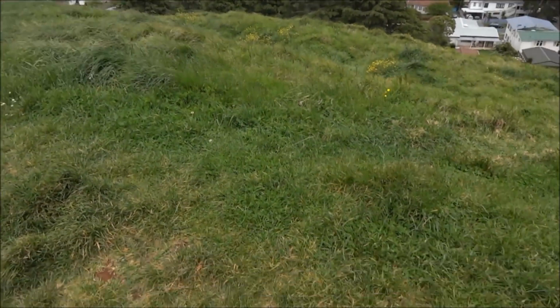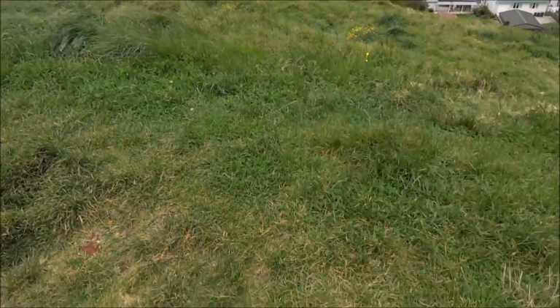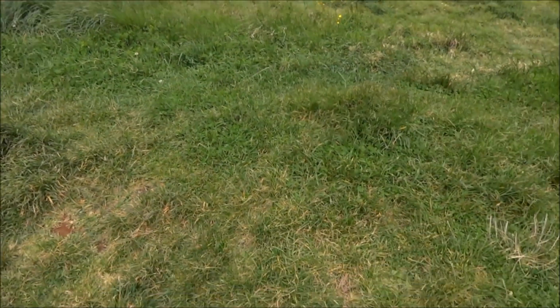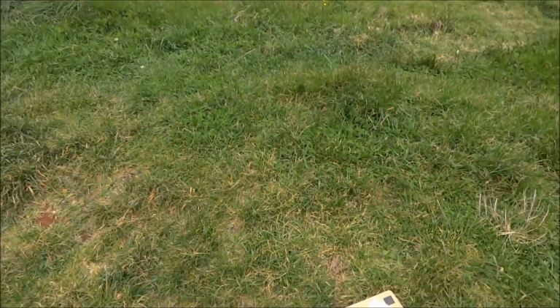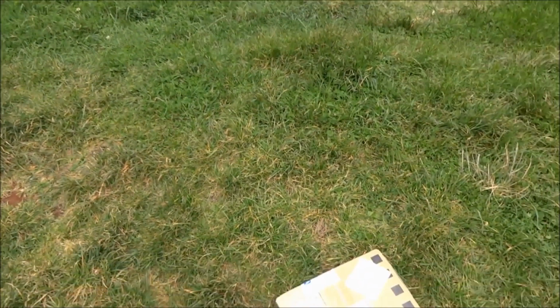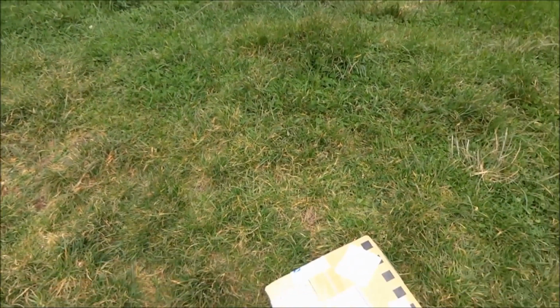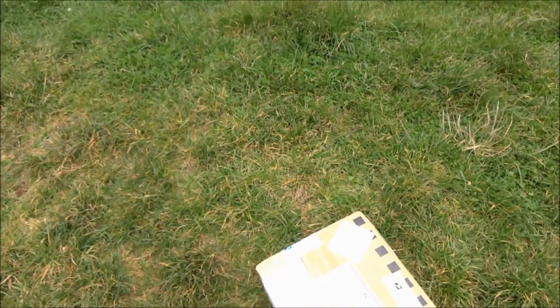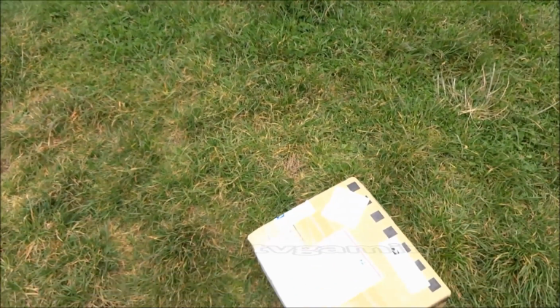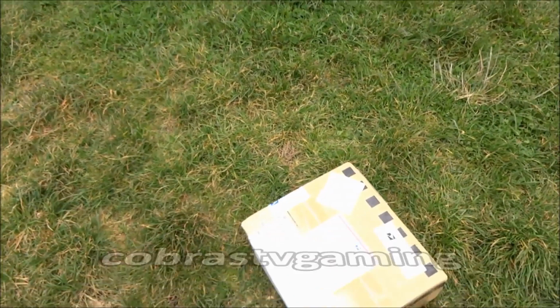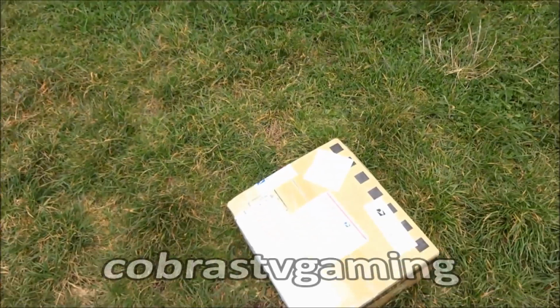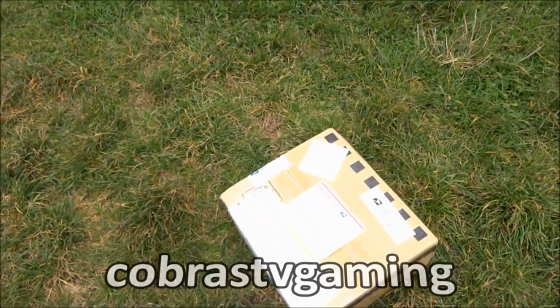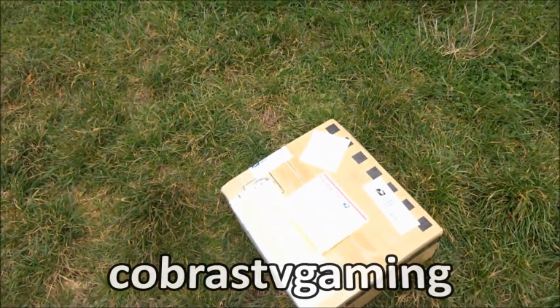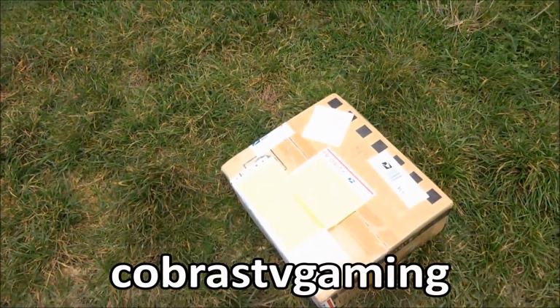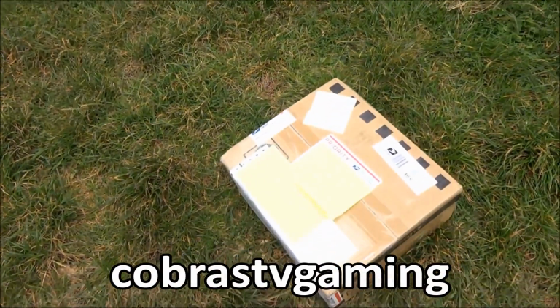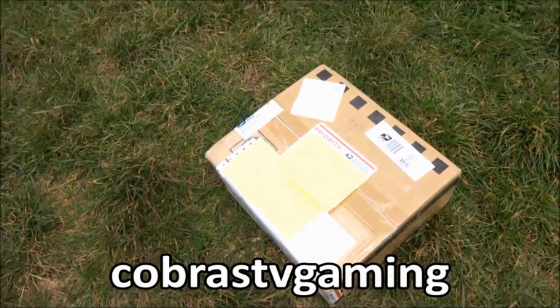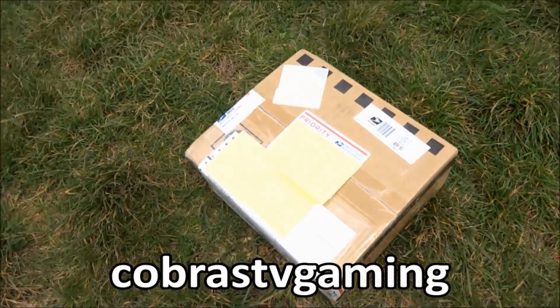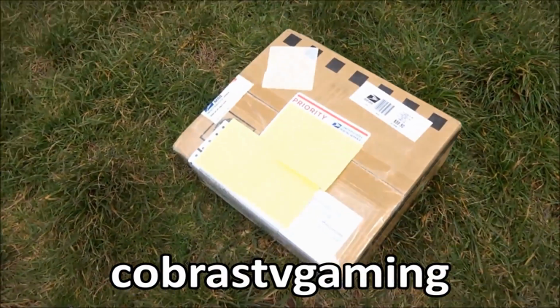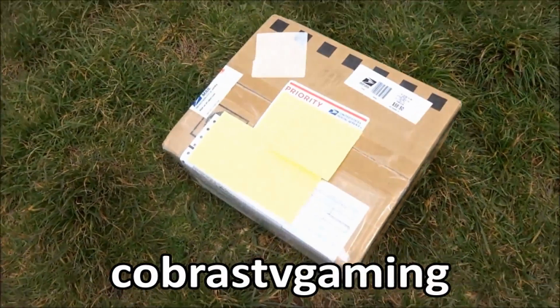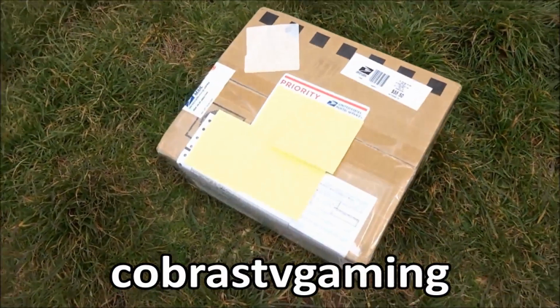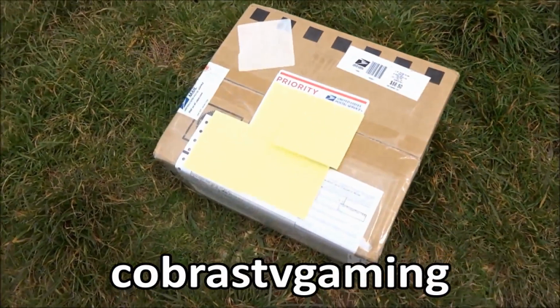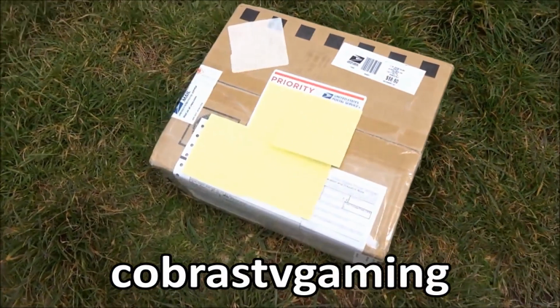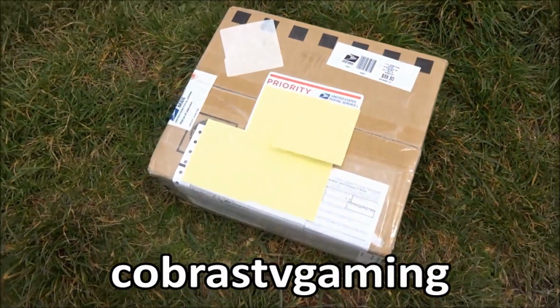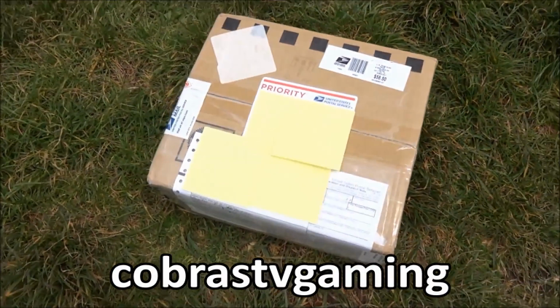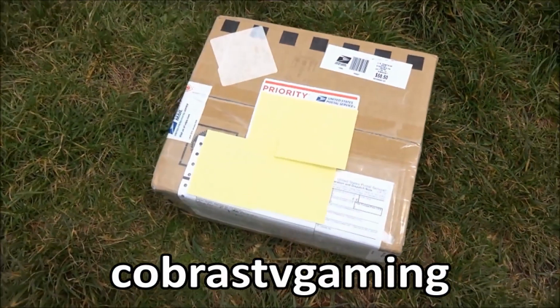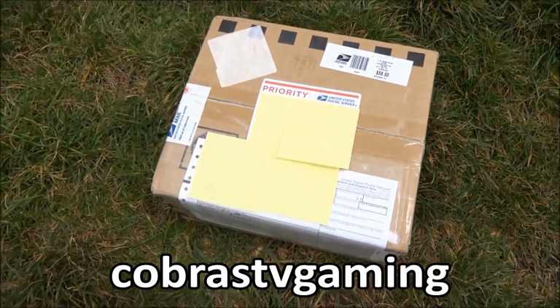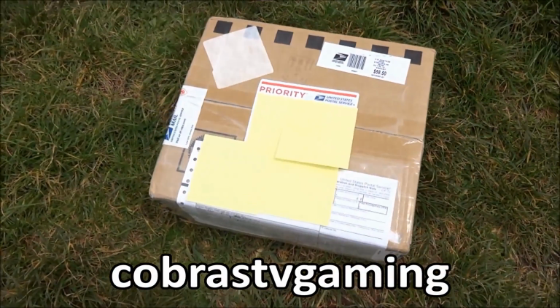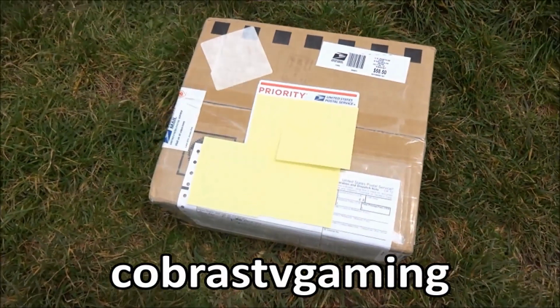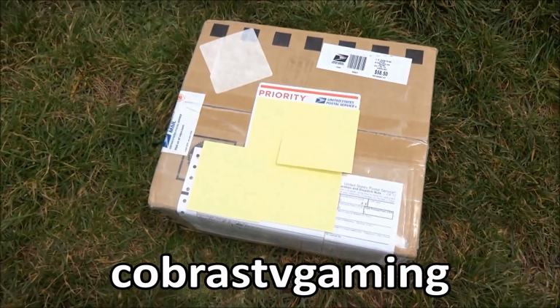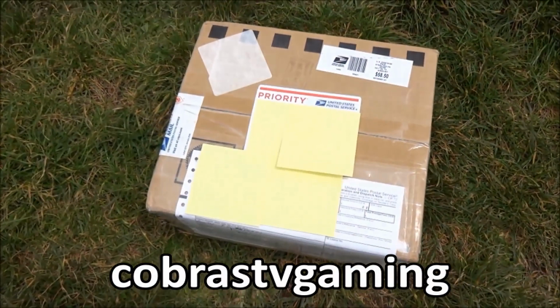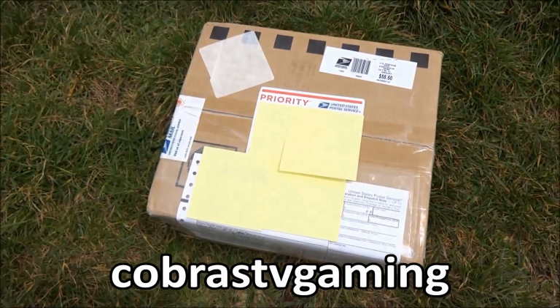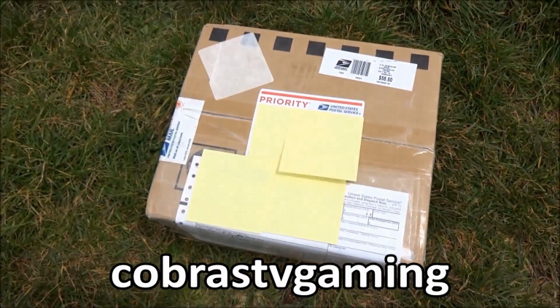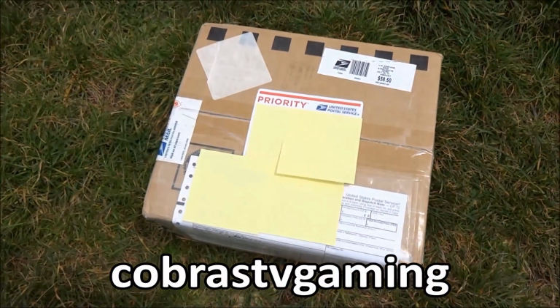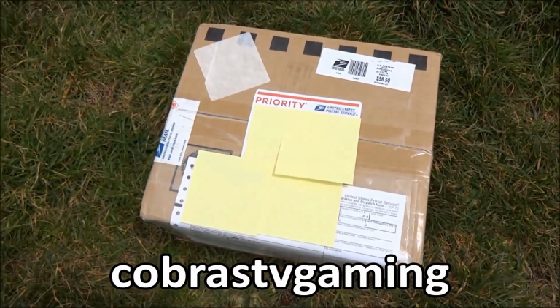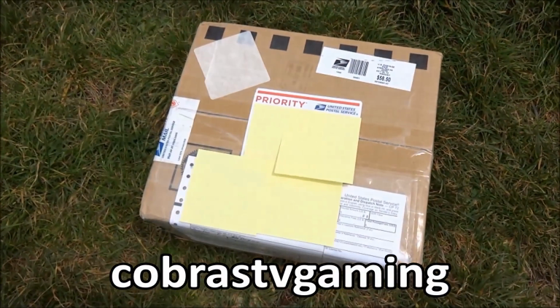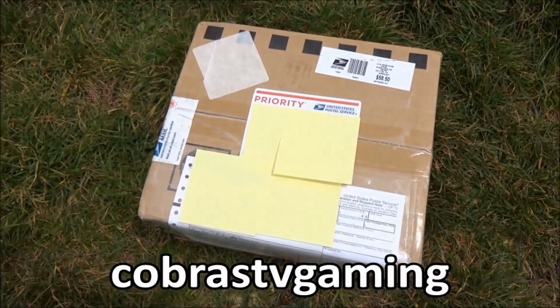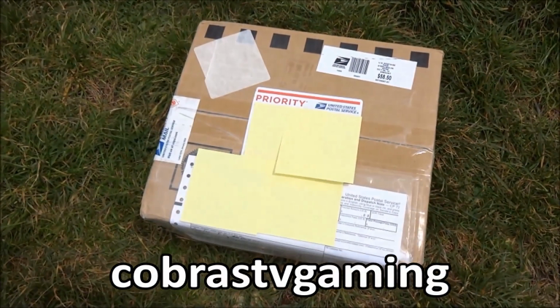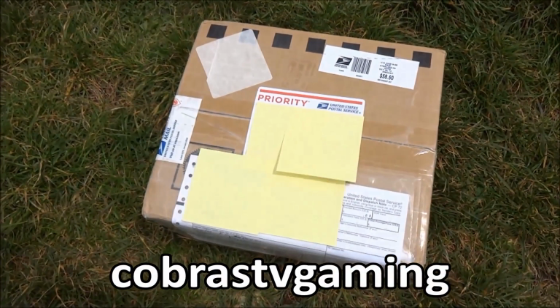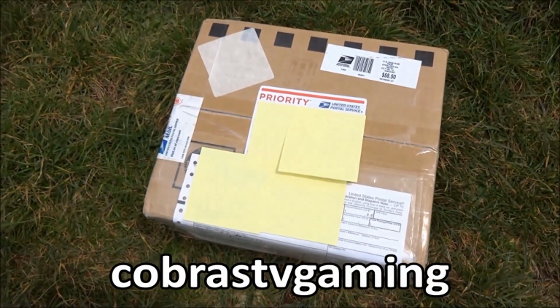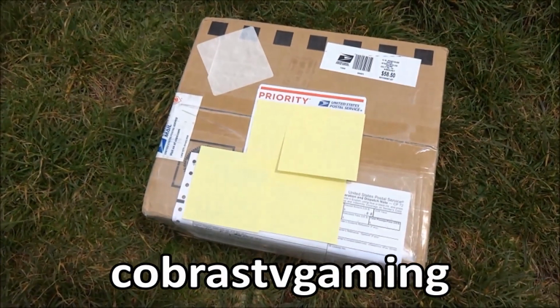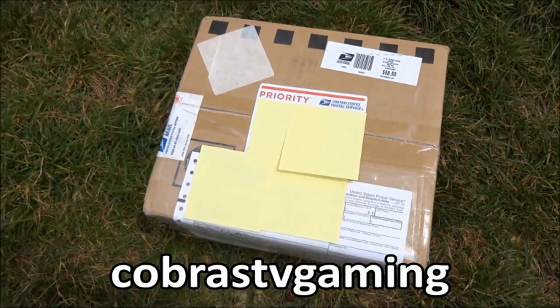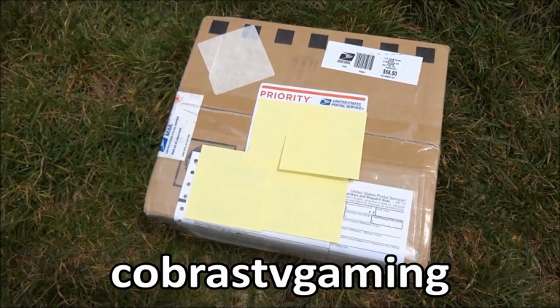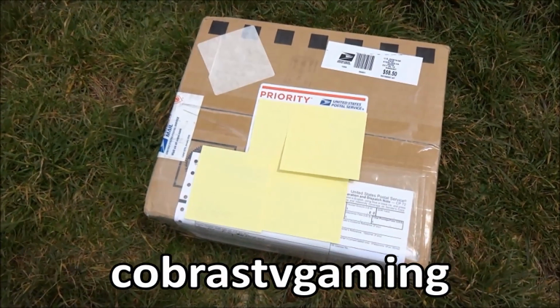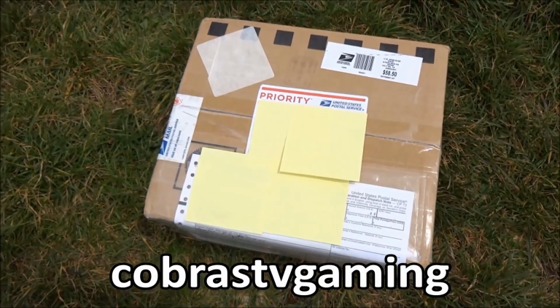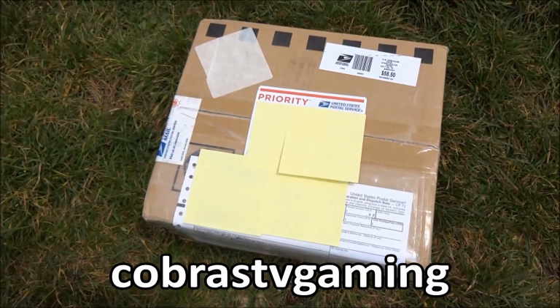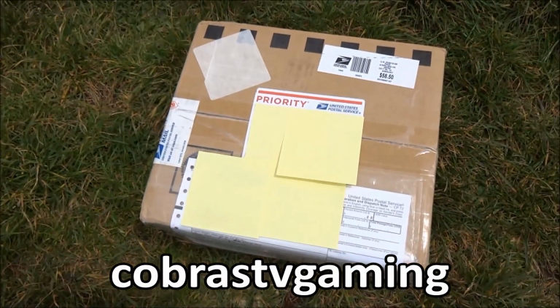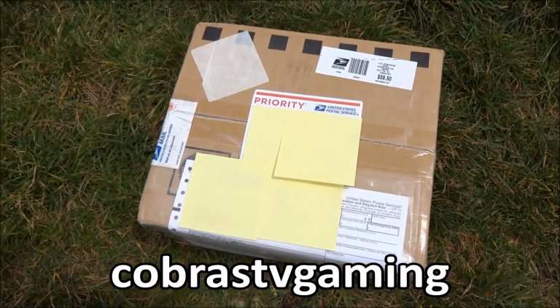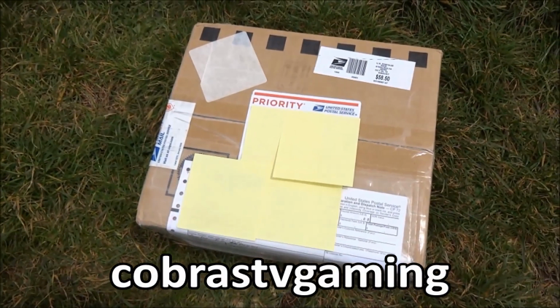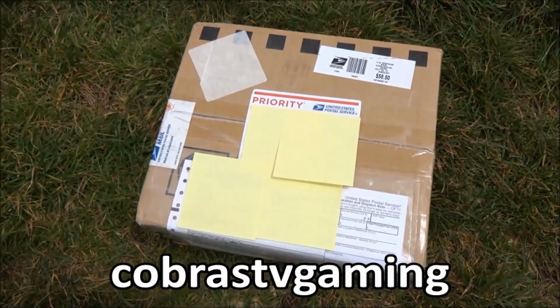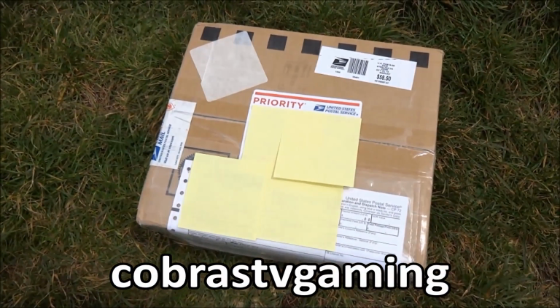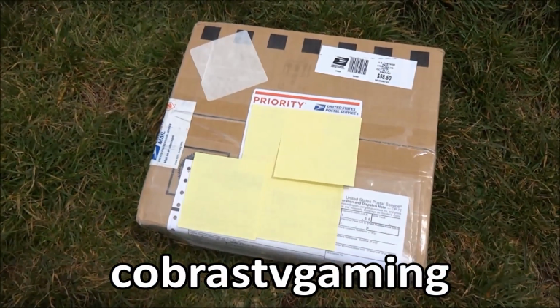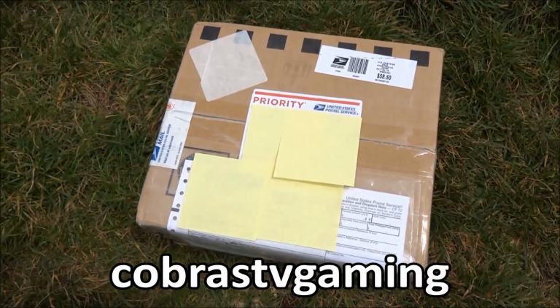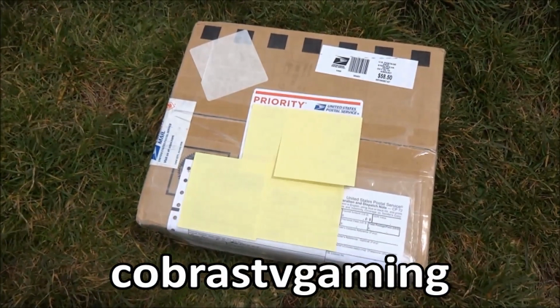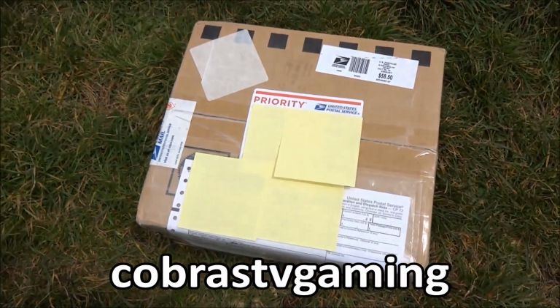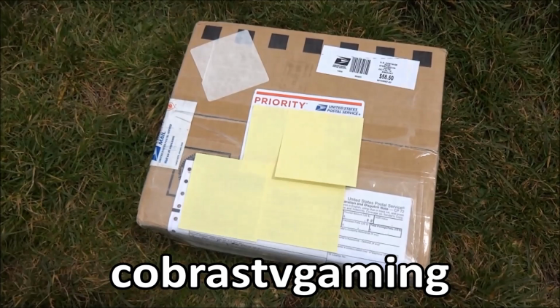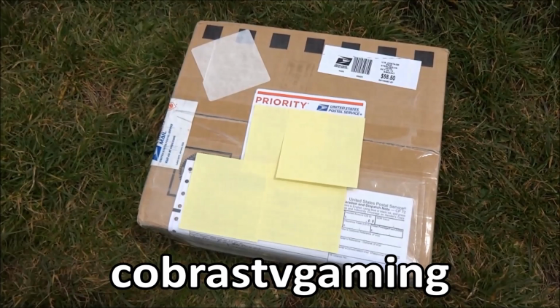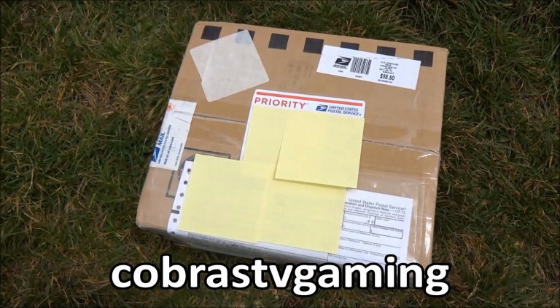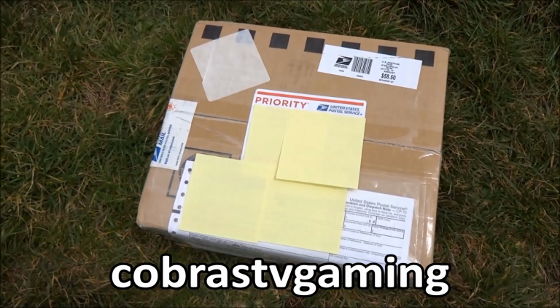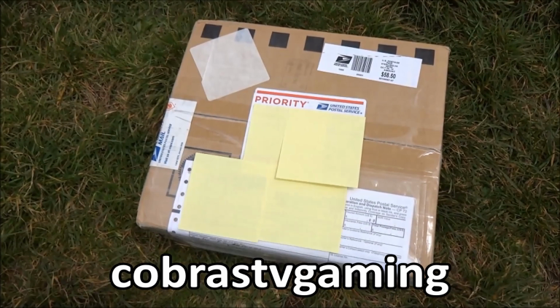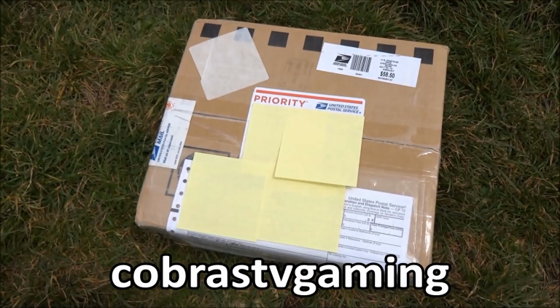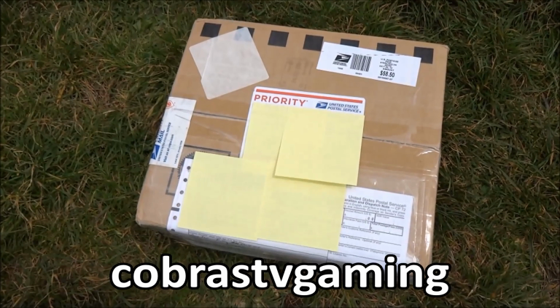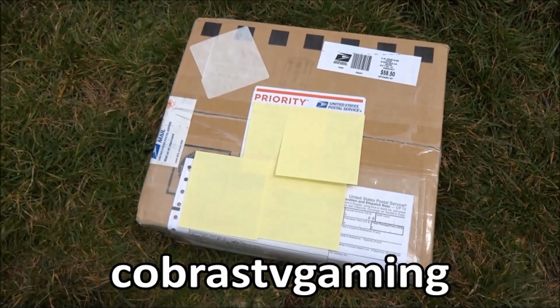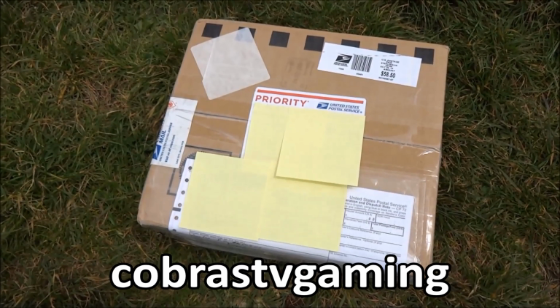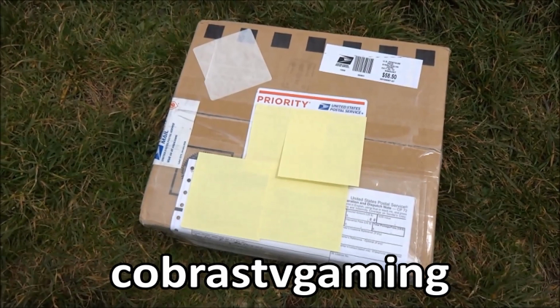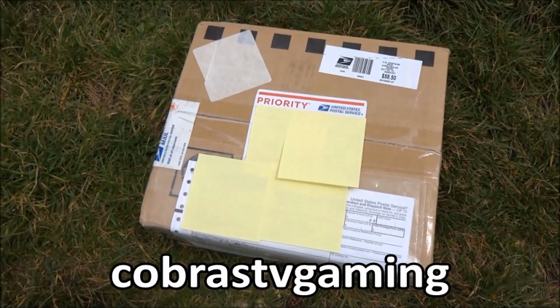We're here today to unbox a package we've received from our good friend Cobras TV Gaming all the way from the United States. Let's crack it open and see what's inside.